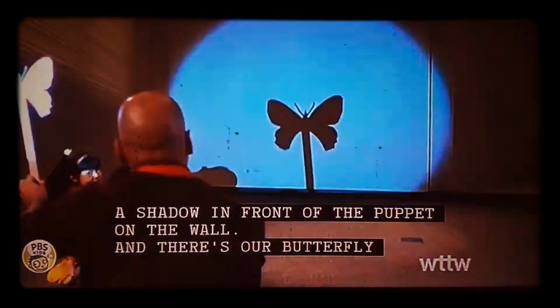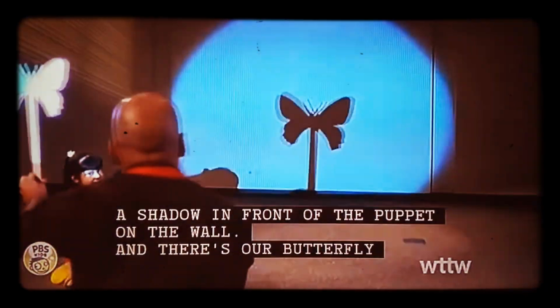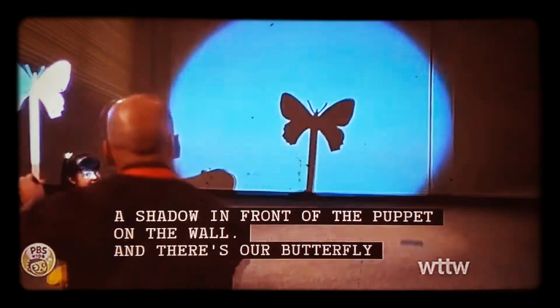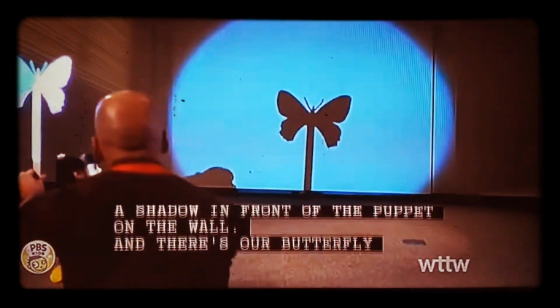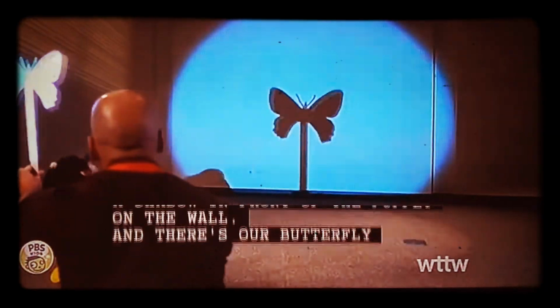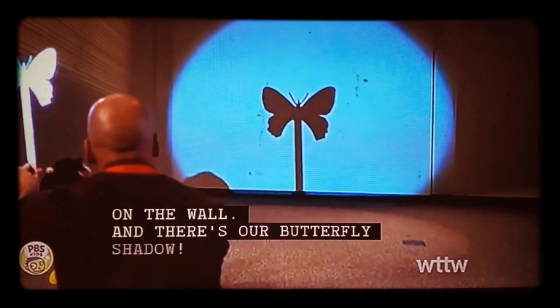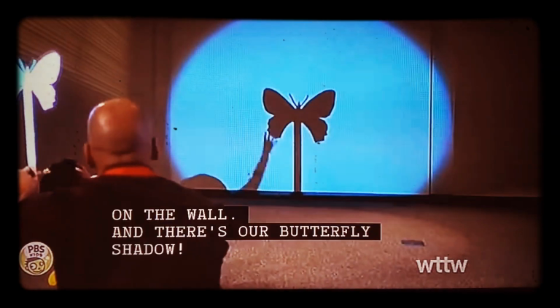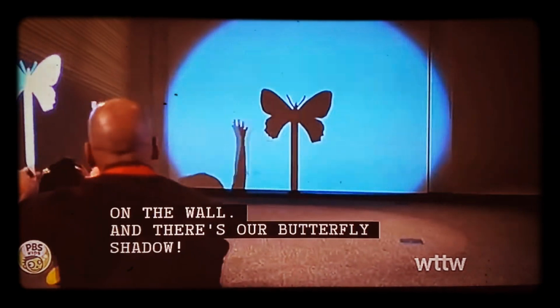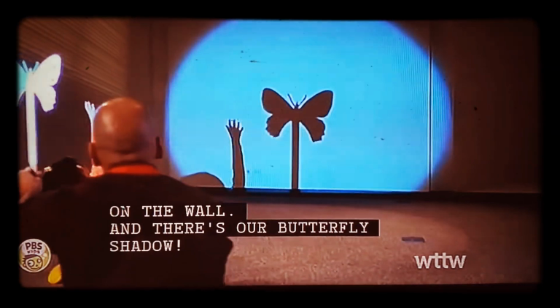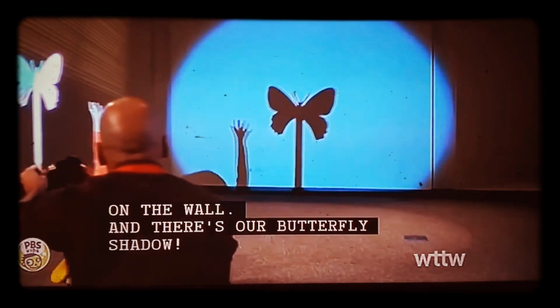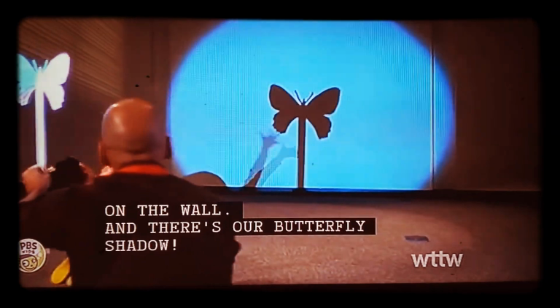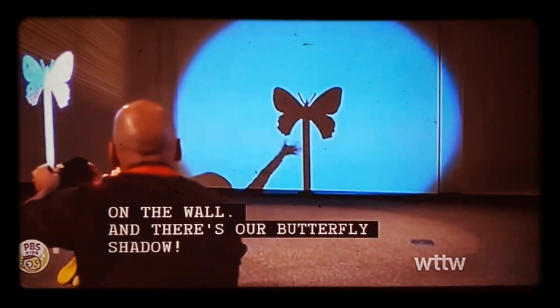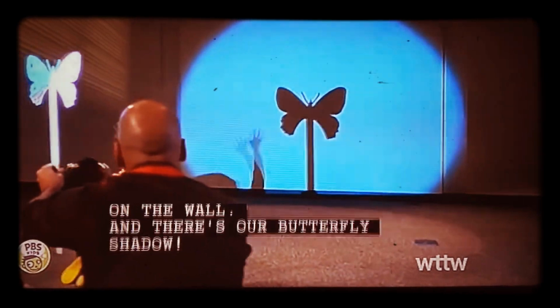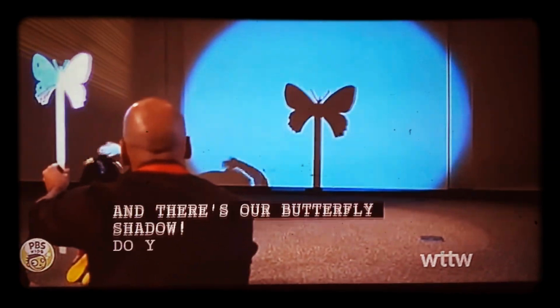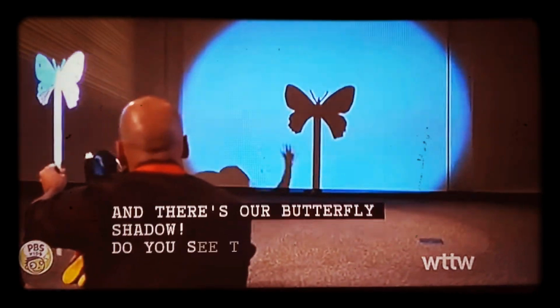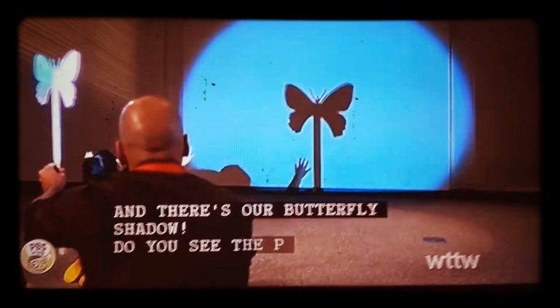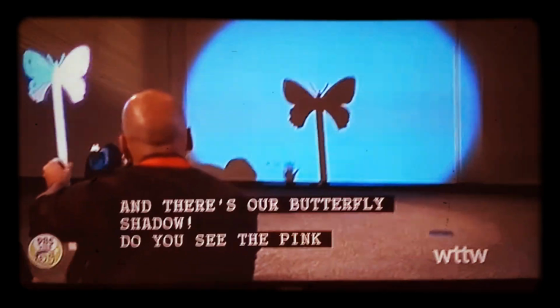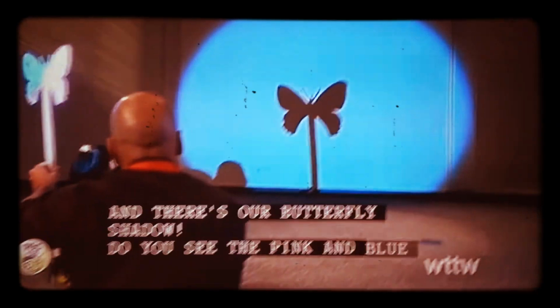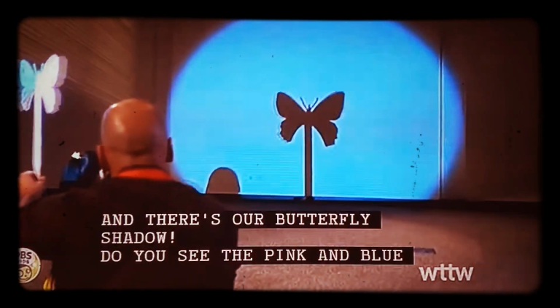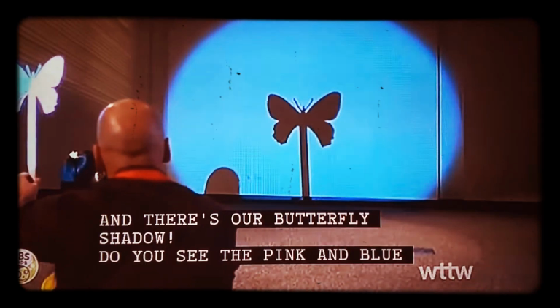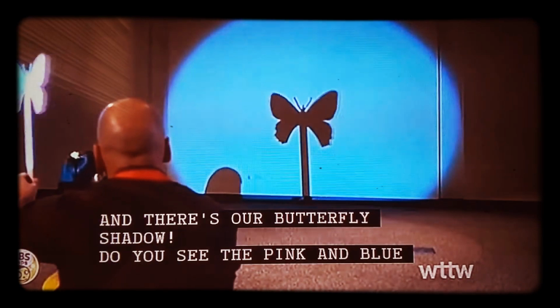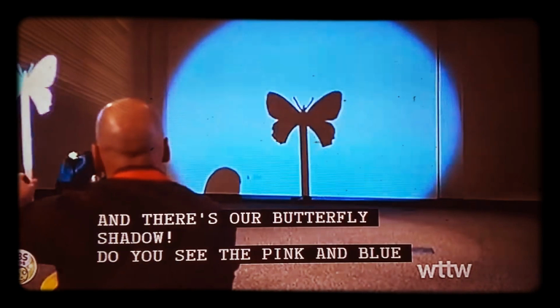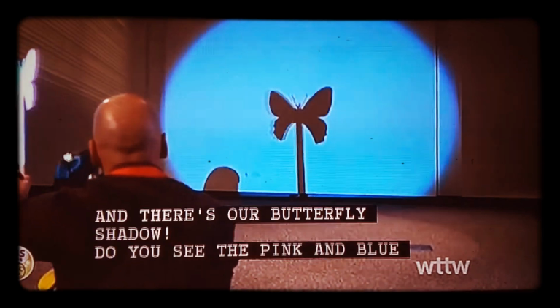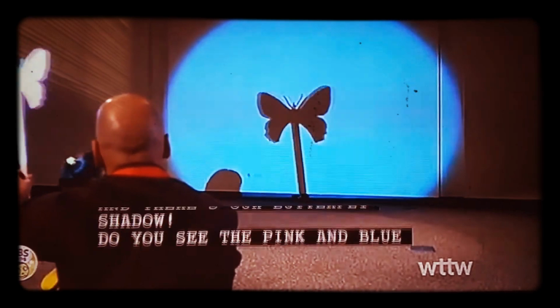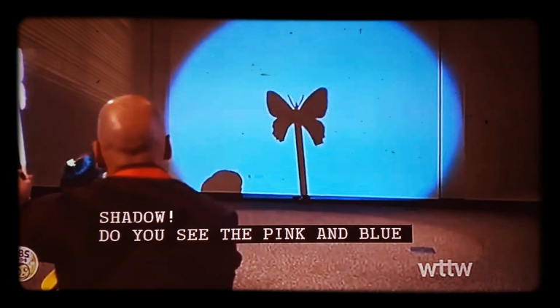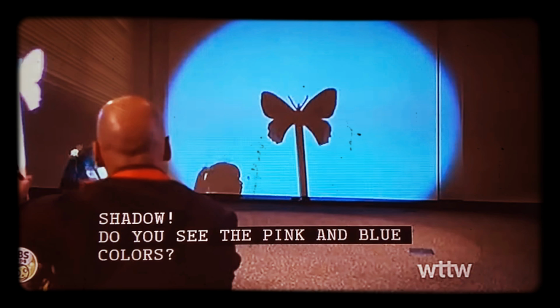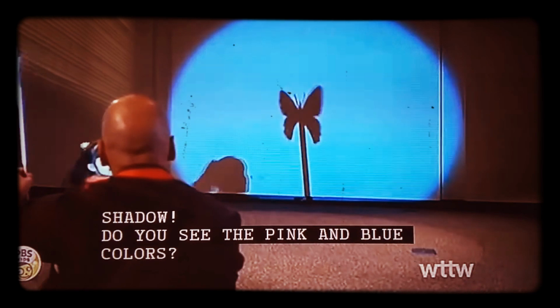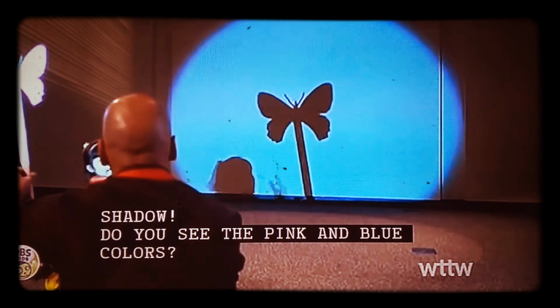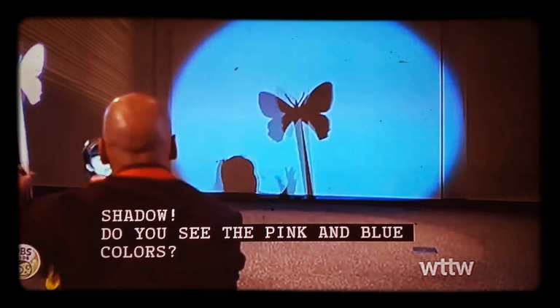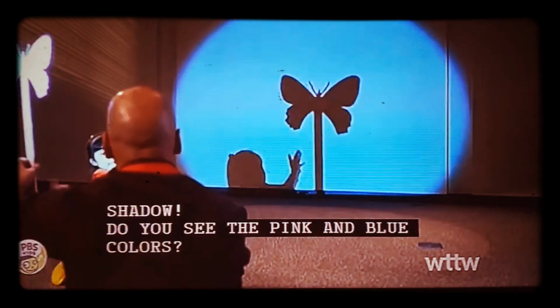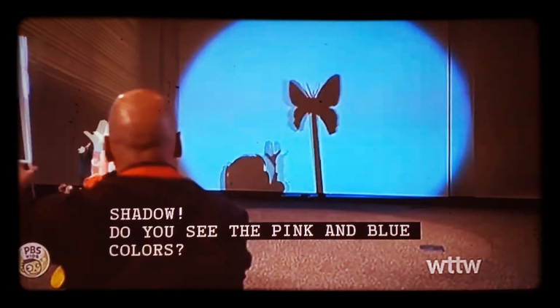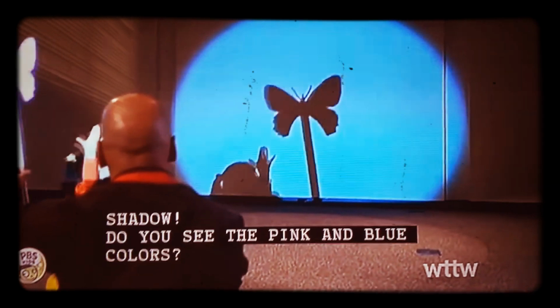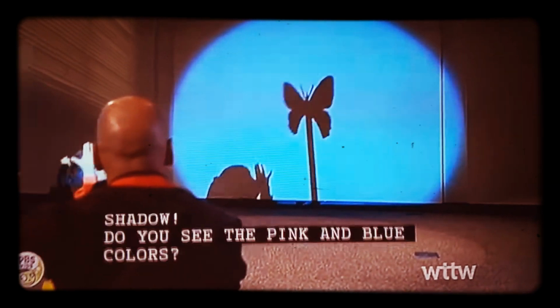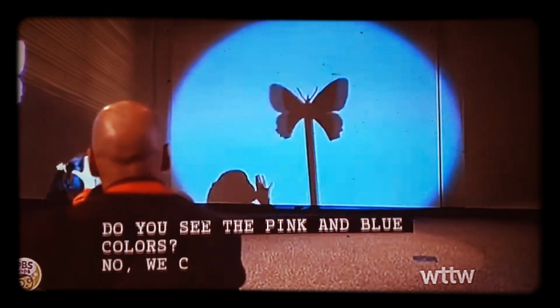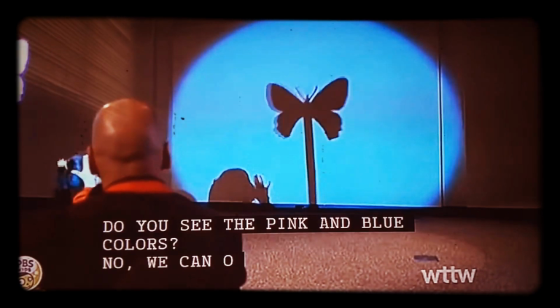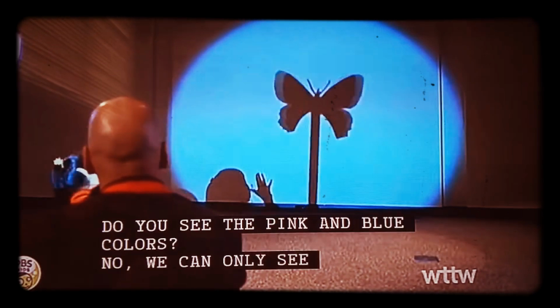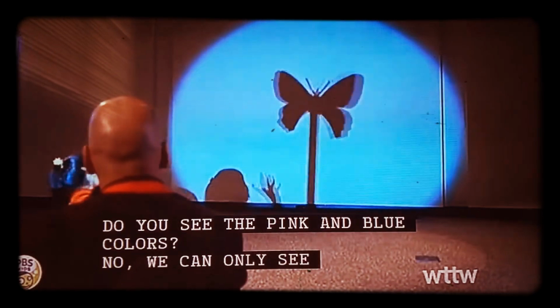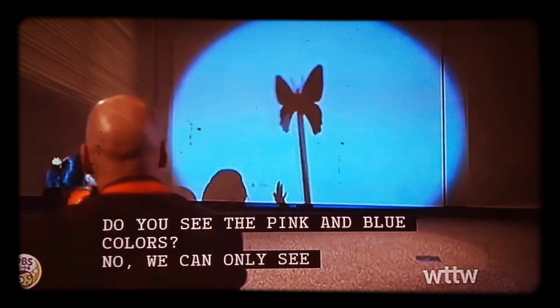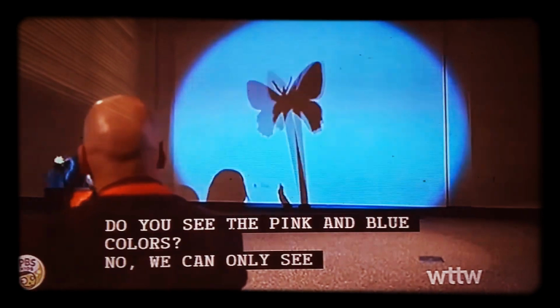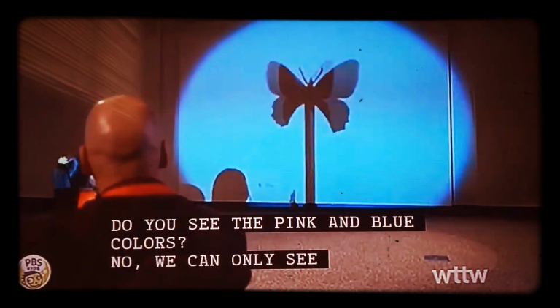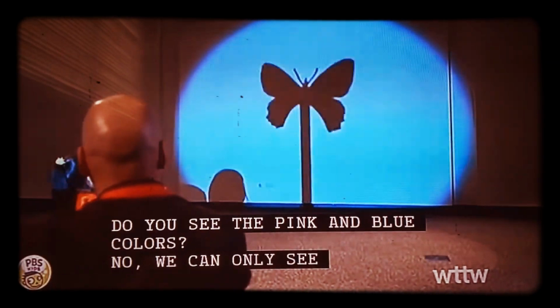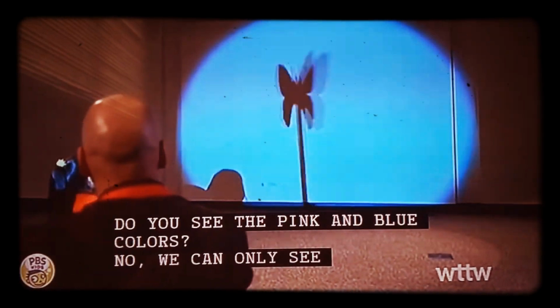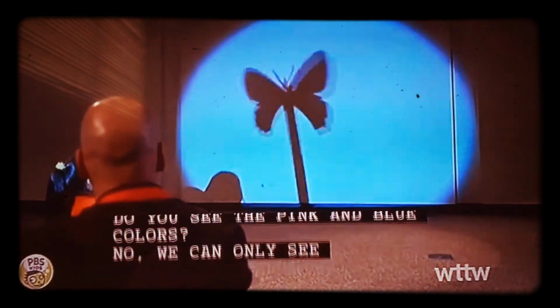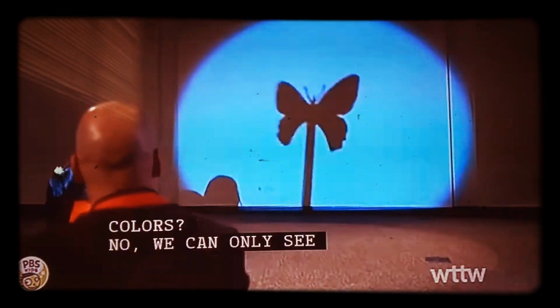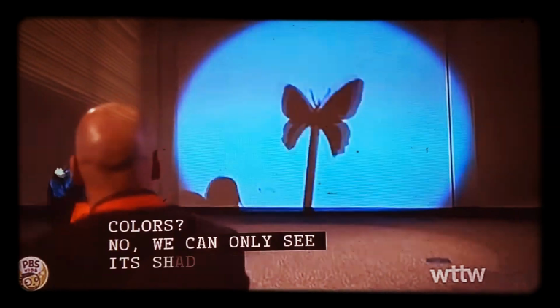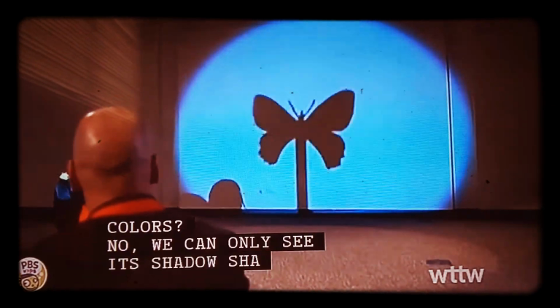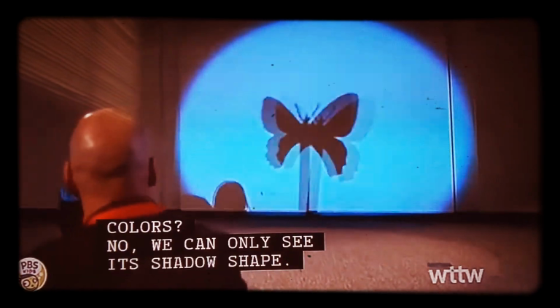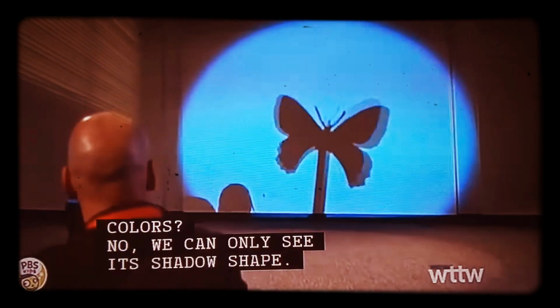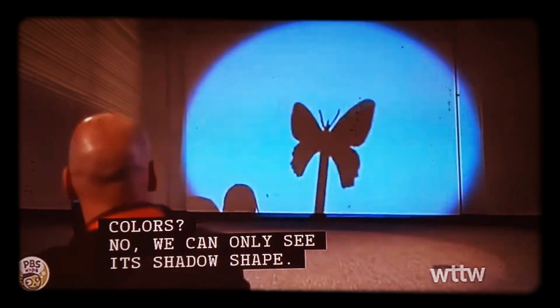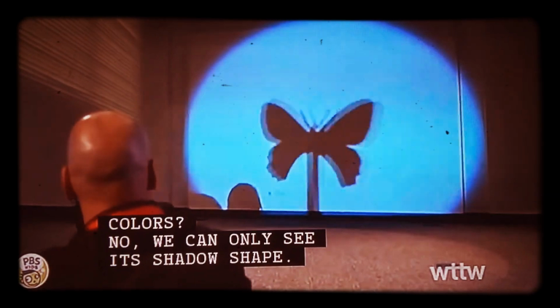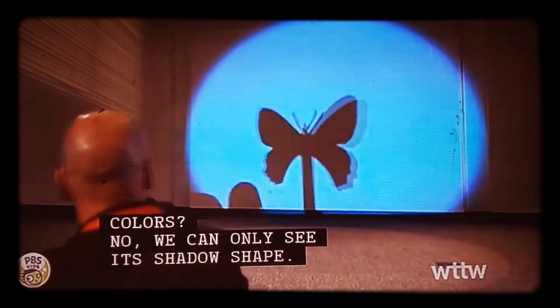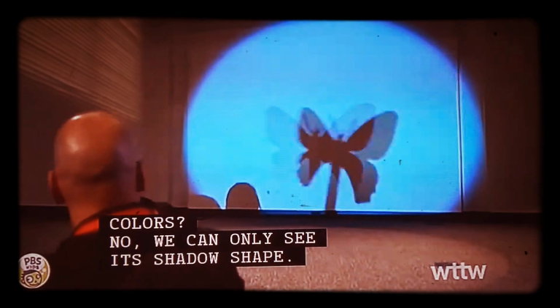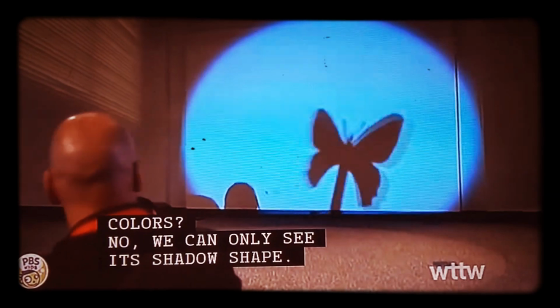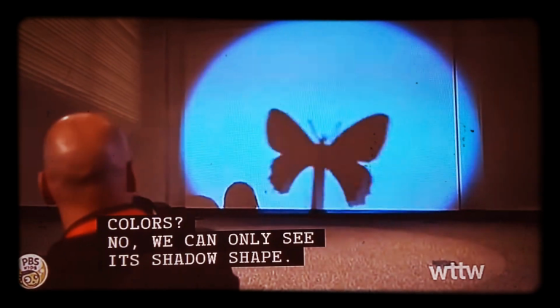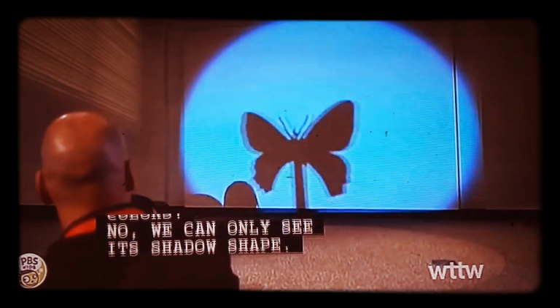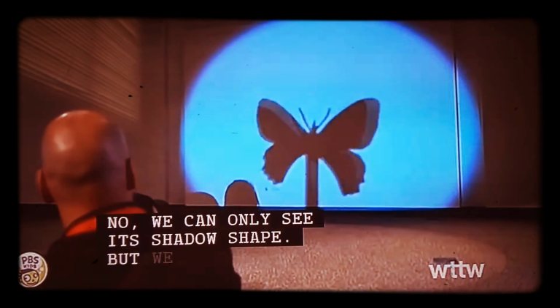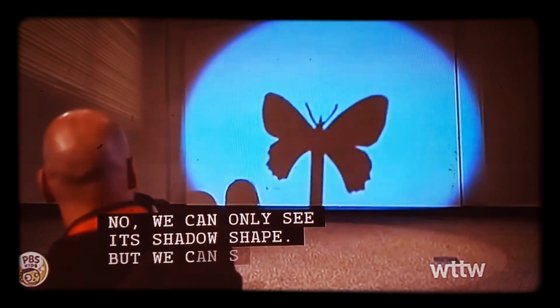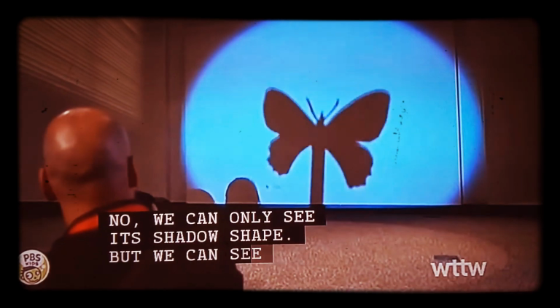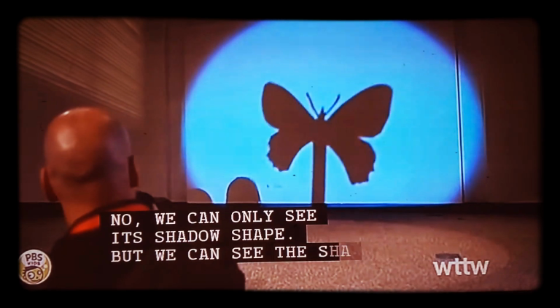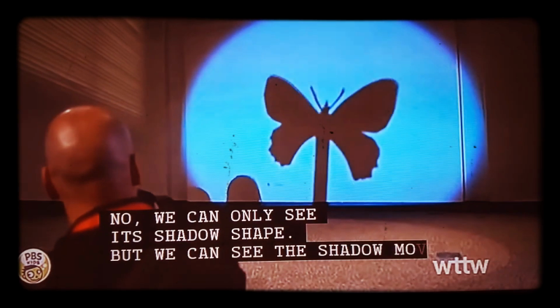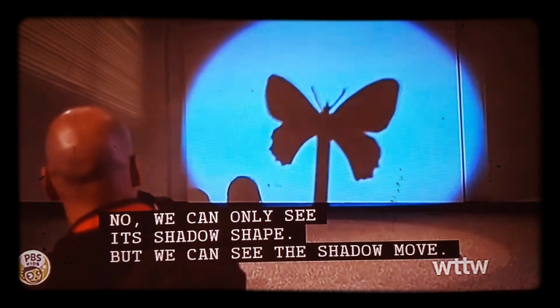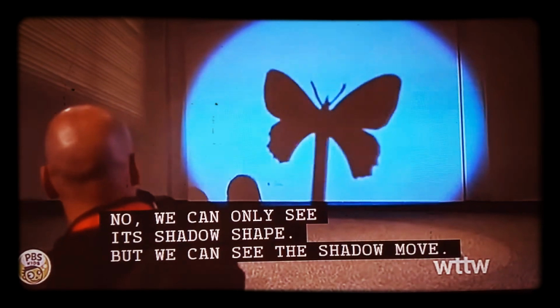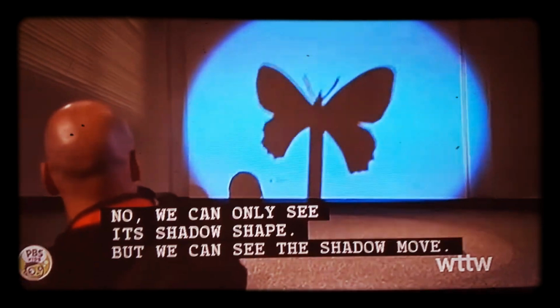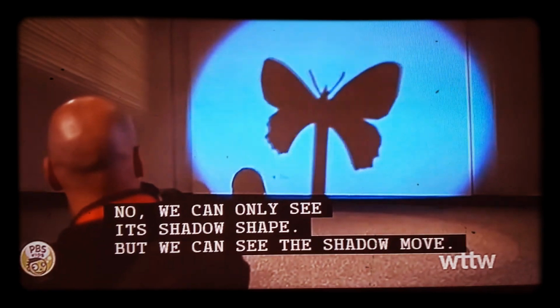And there's our butterfly shadow. Do you see the pink and blue colors? No, we can only see its shadow shape.